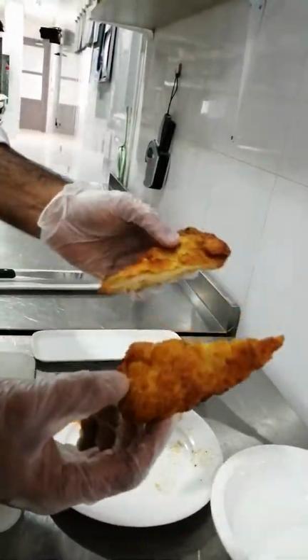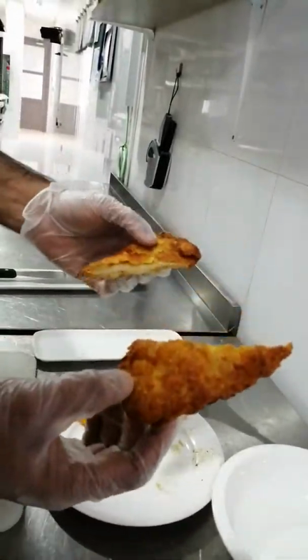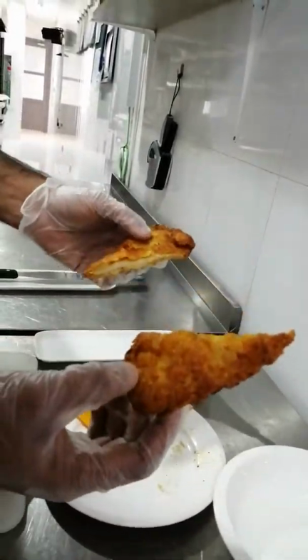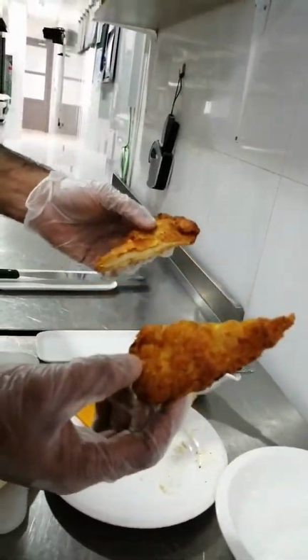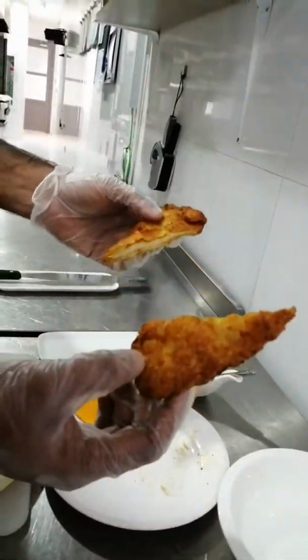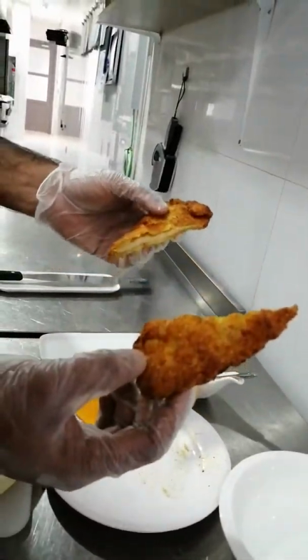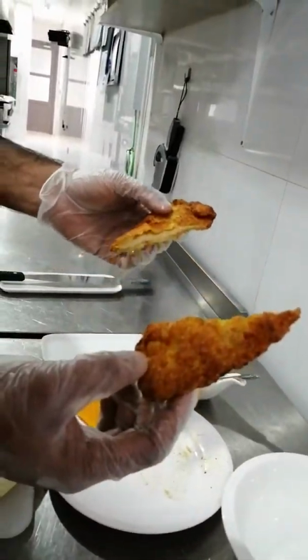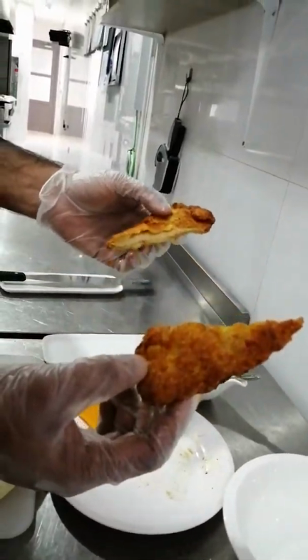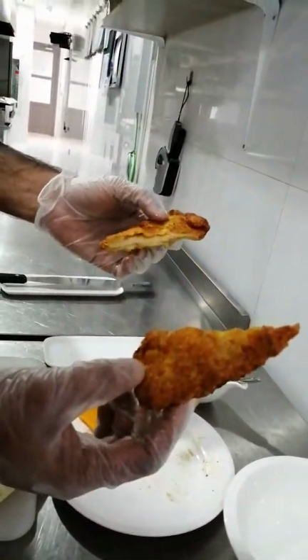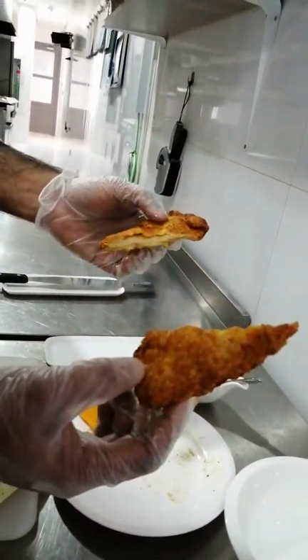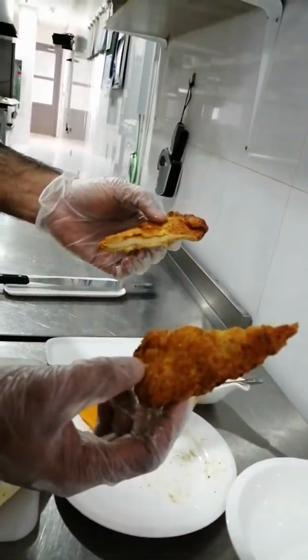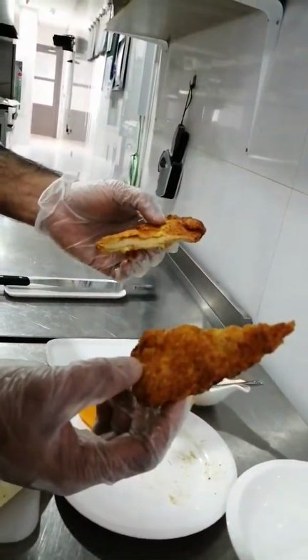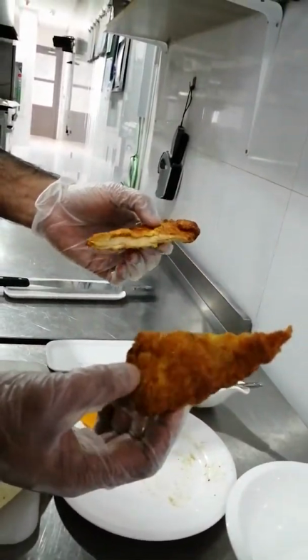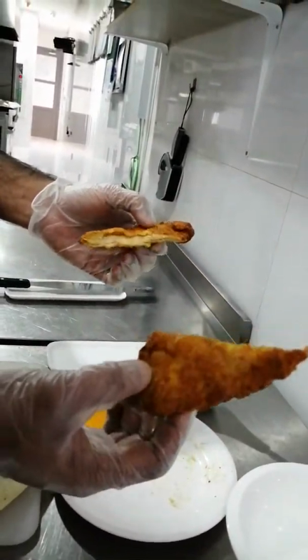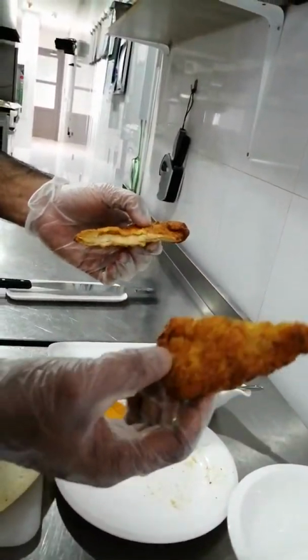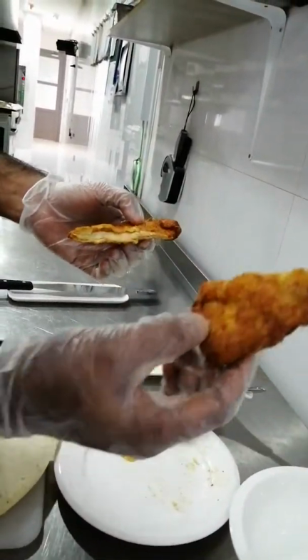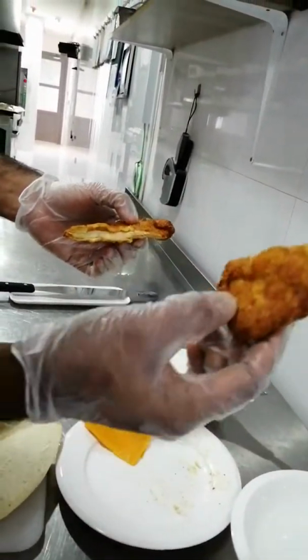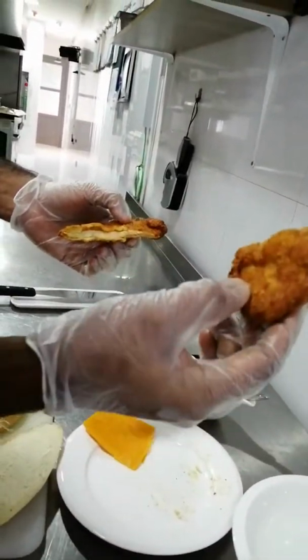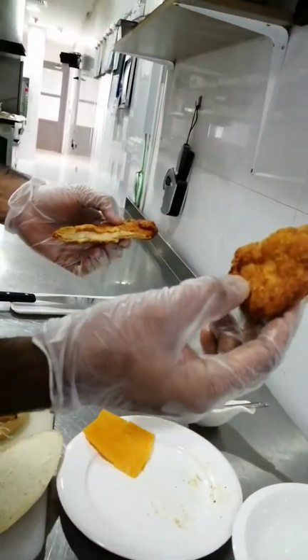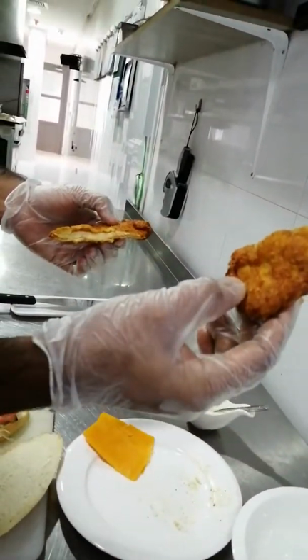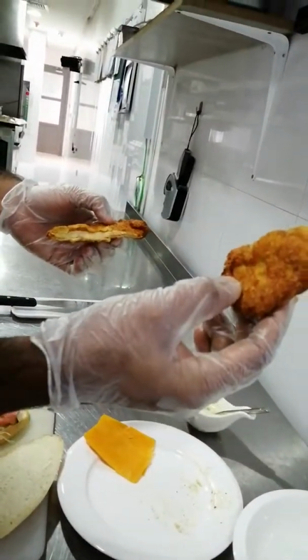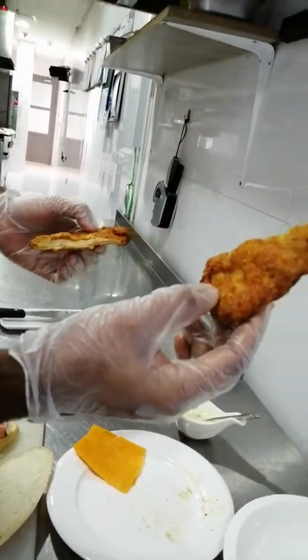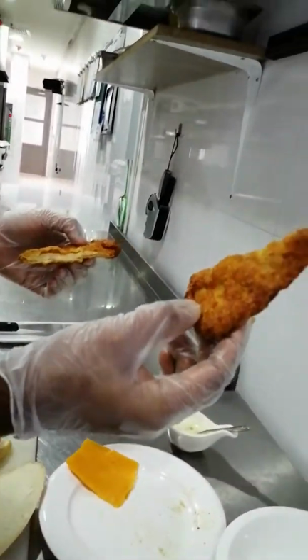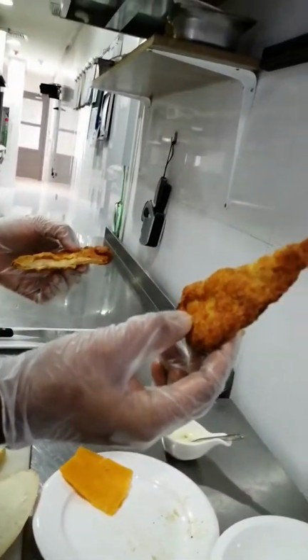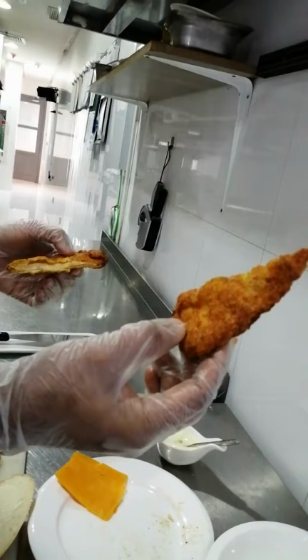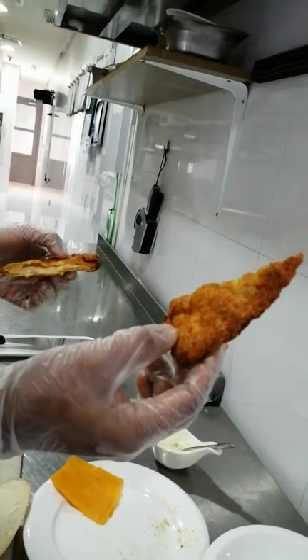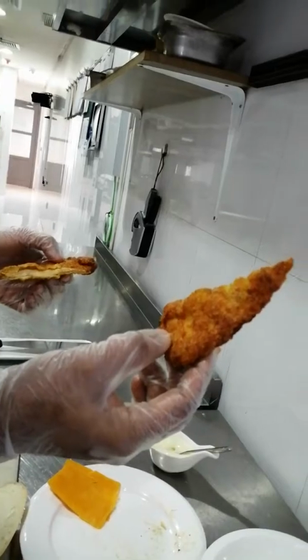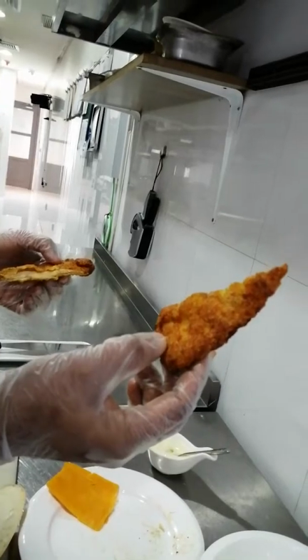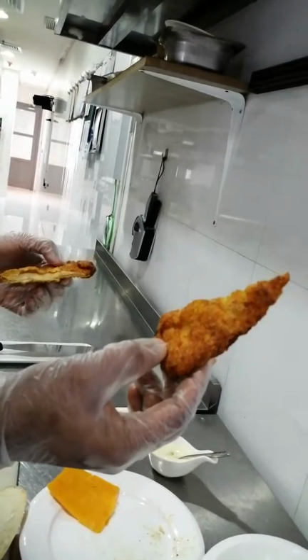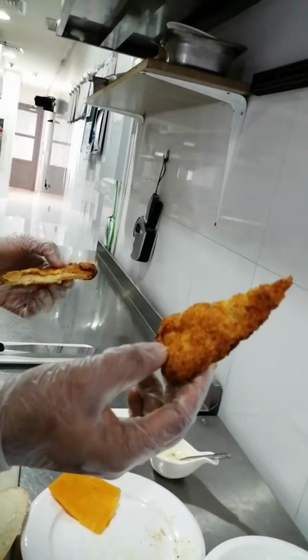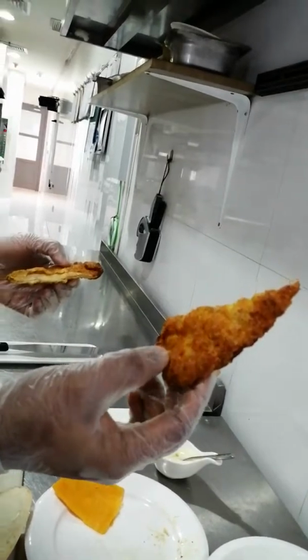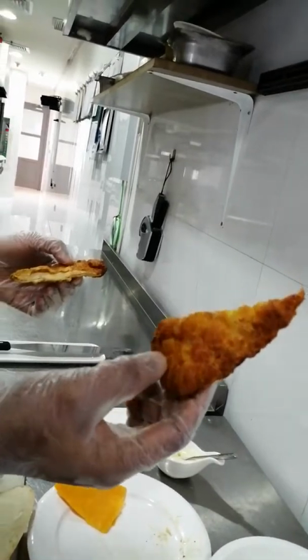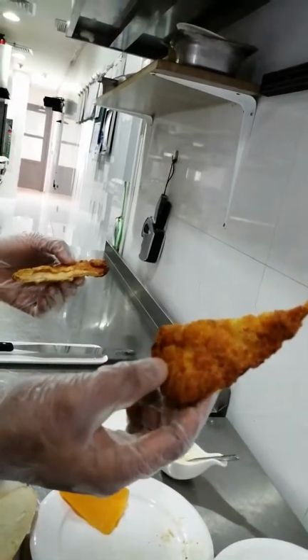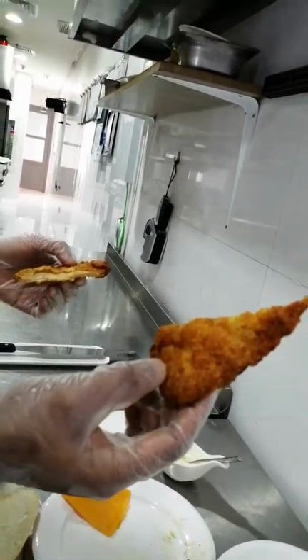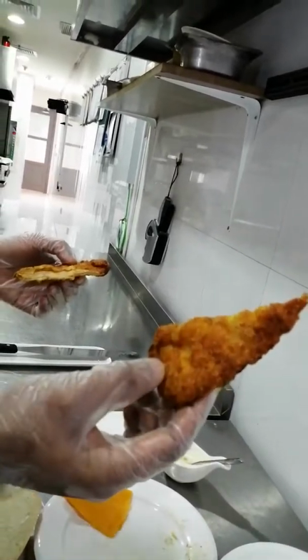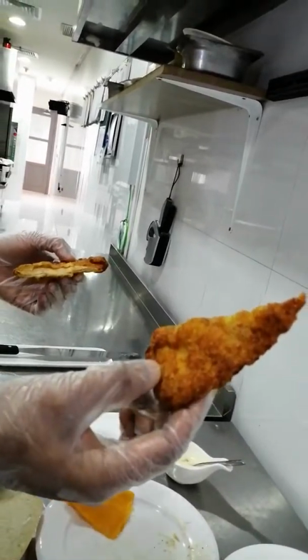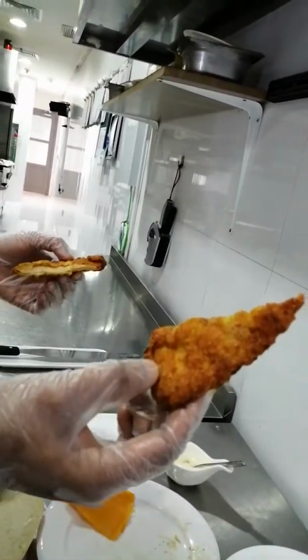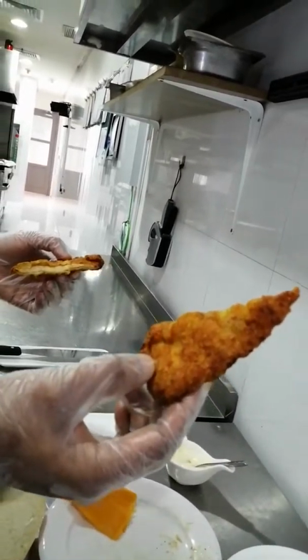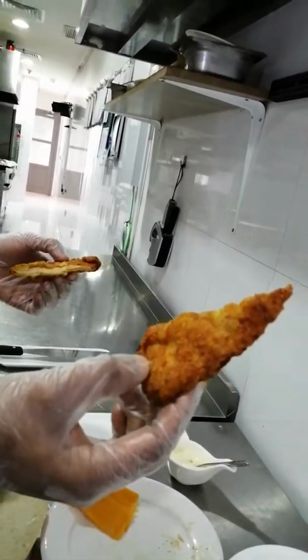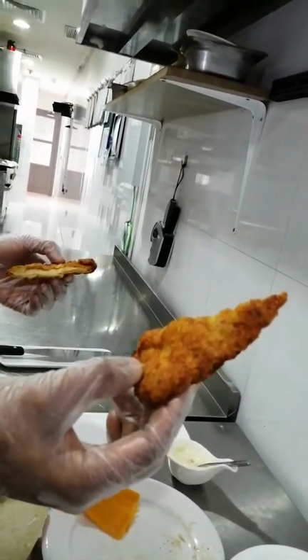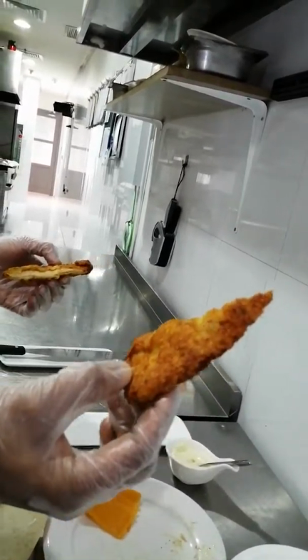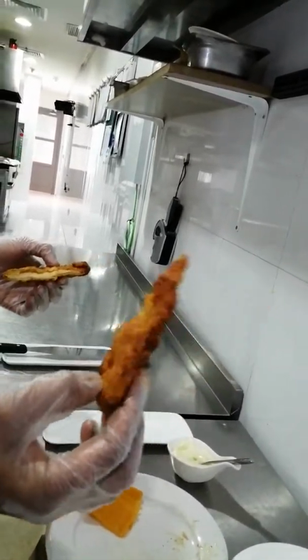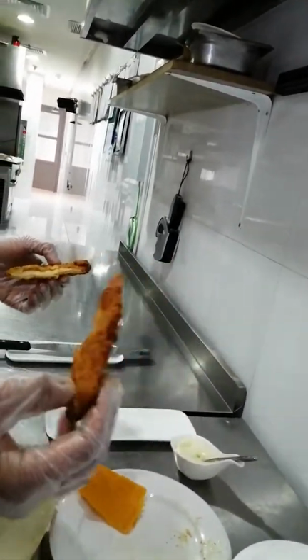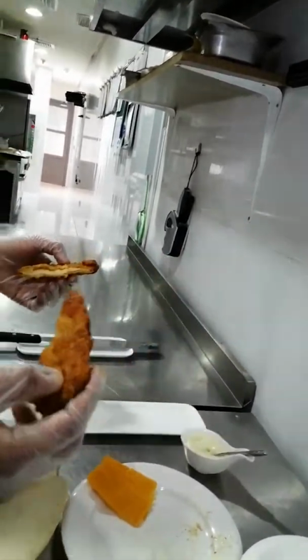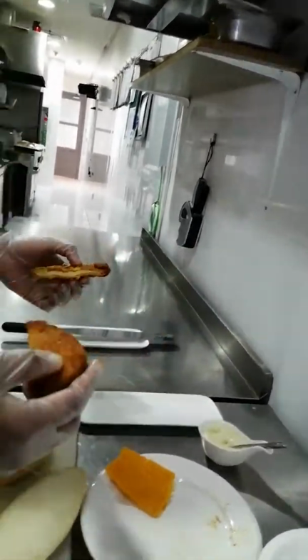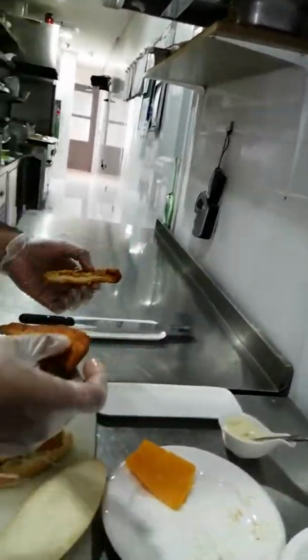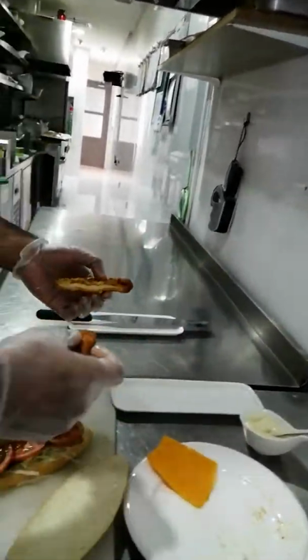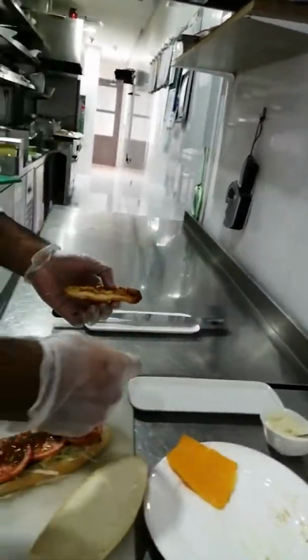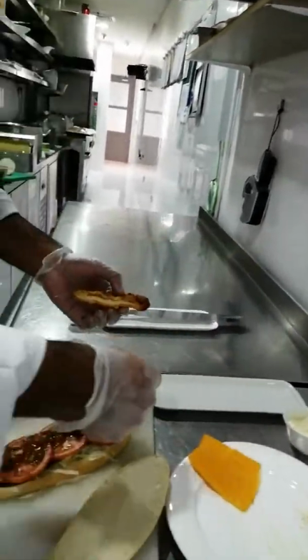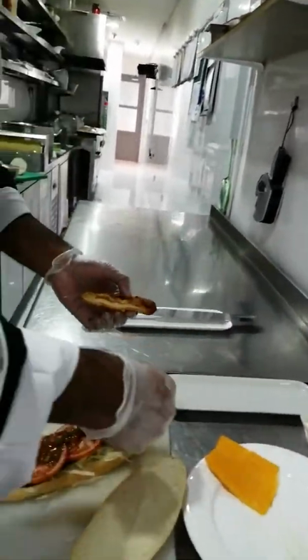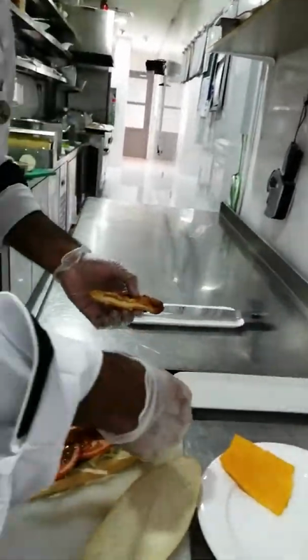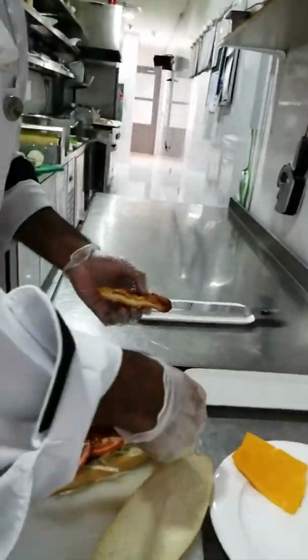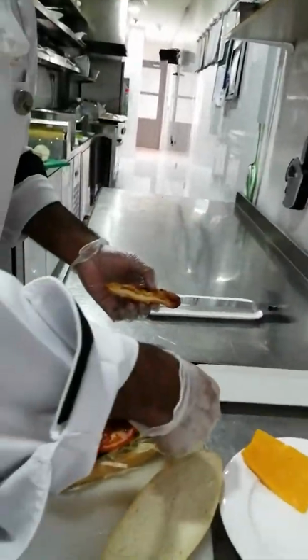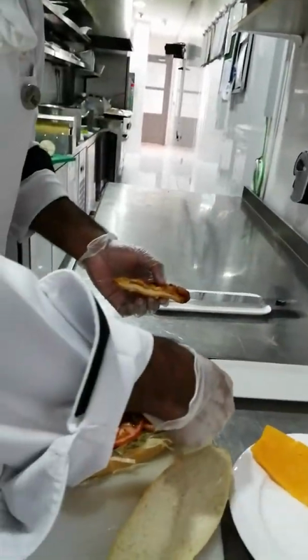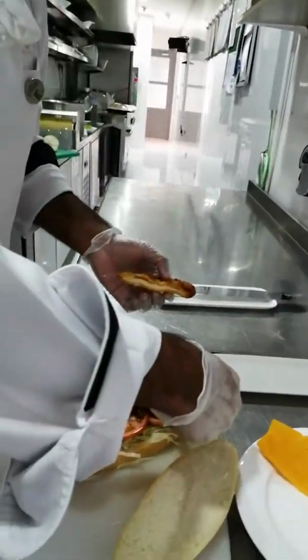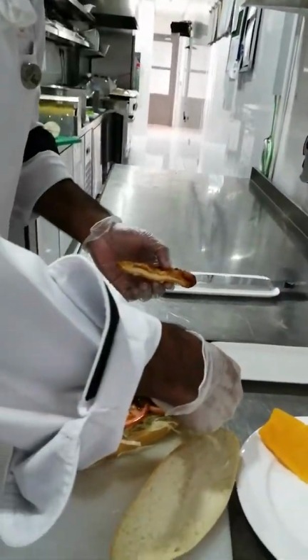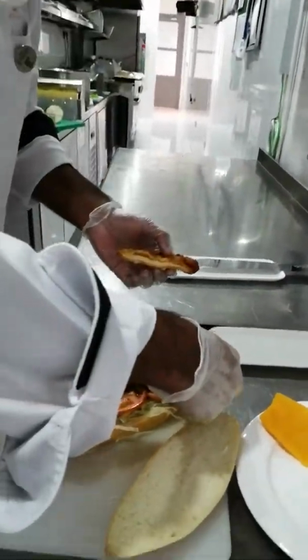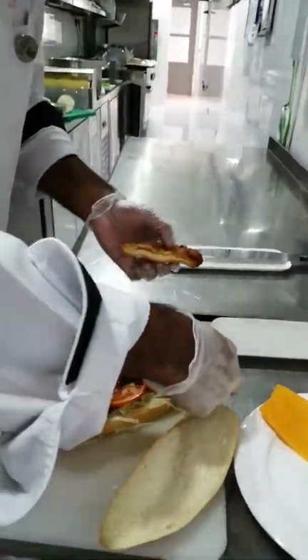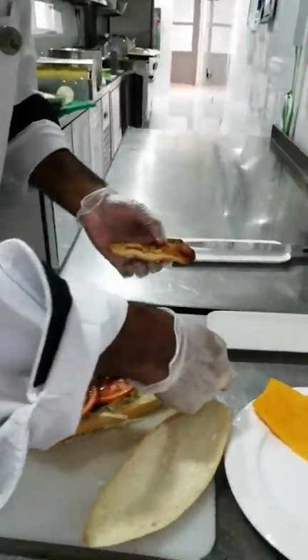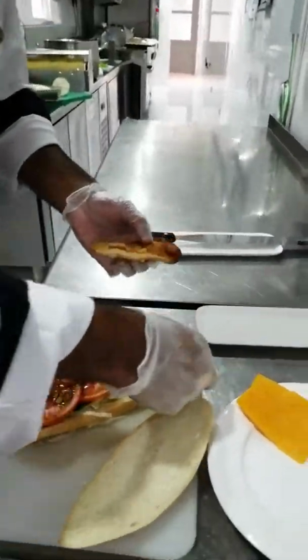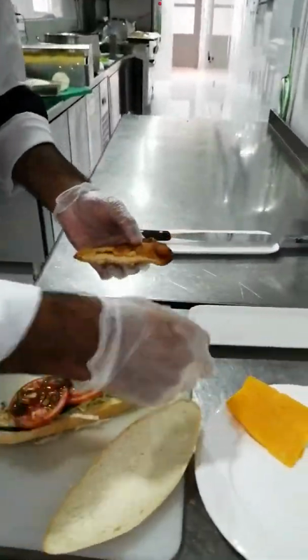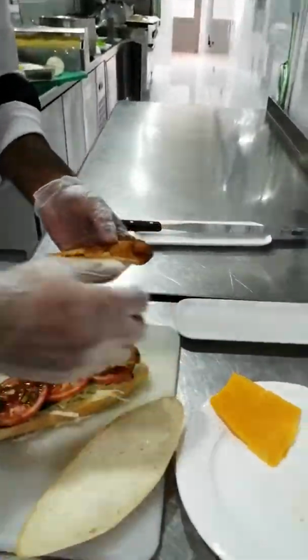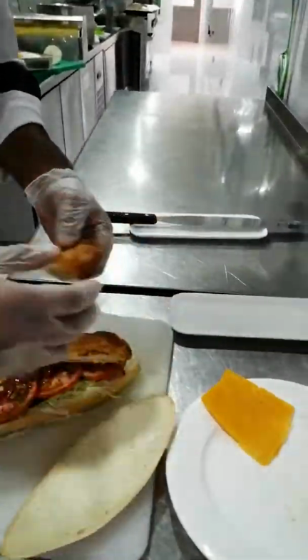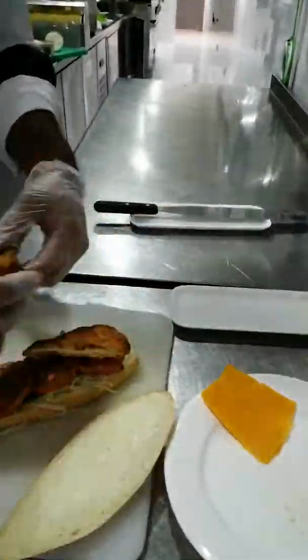The salsa also has some tomato sauce, ketchup, and some Tabasco. And here is our chicken — chicken is already fried and the color is golden. This looks very nice. Just keep it on top.